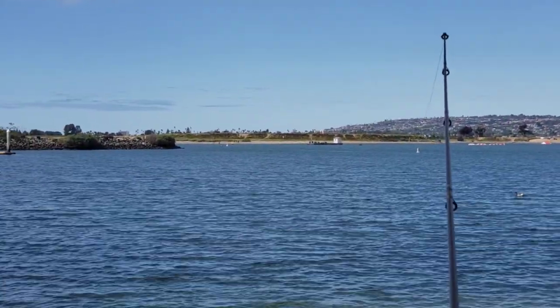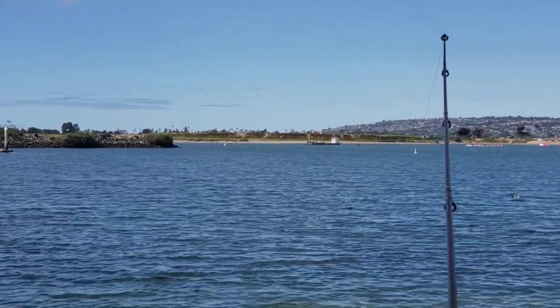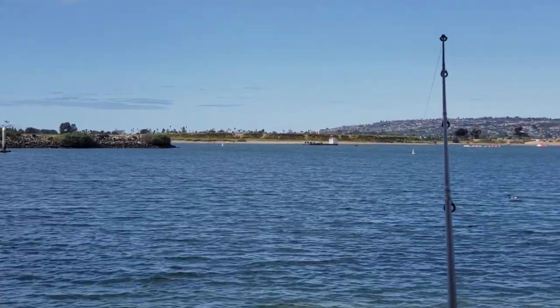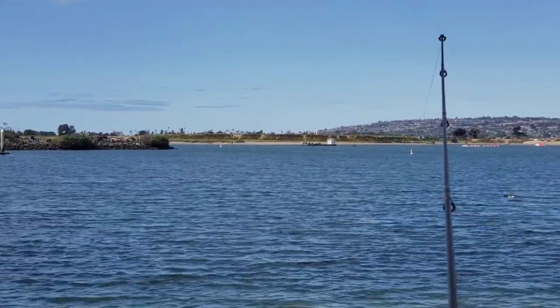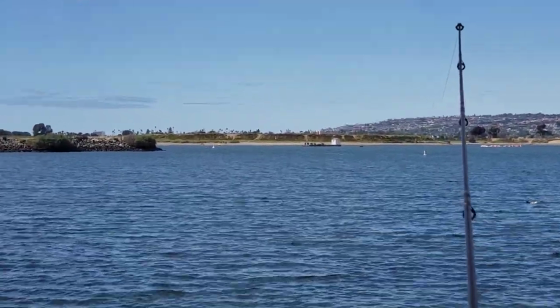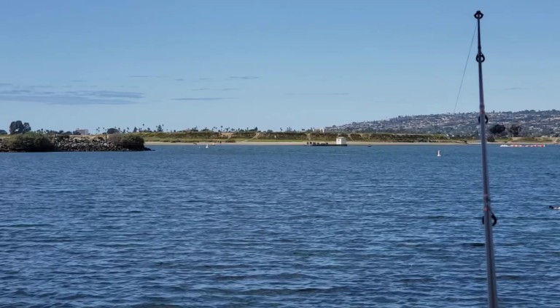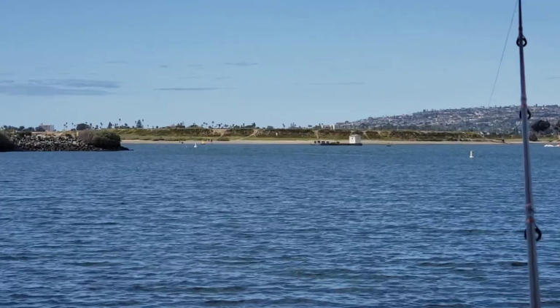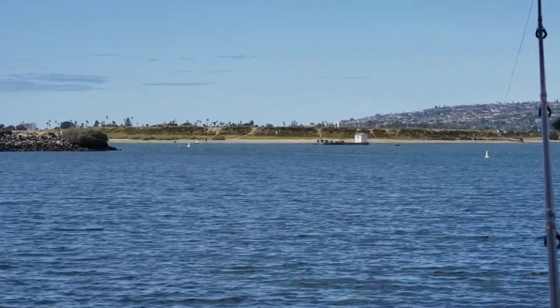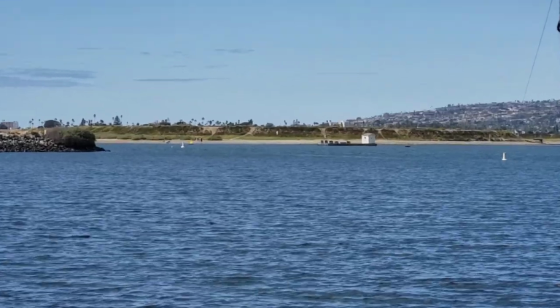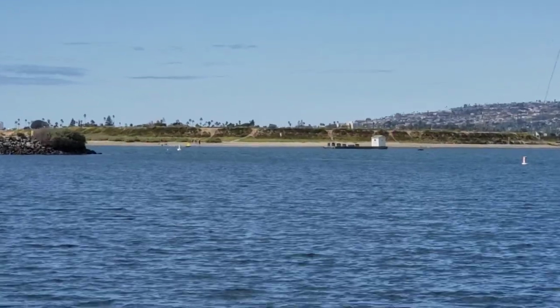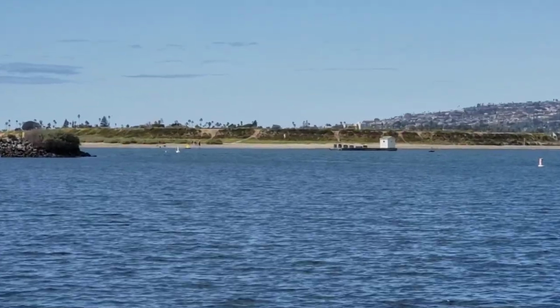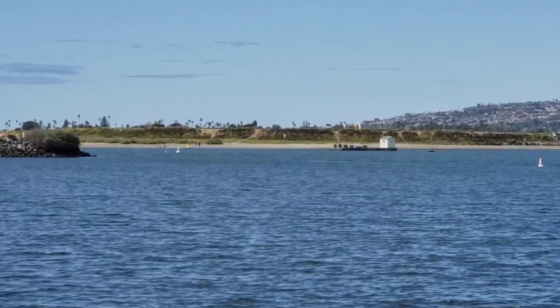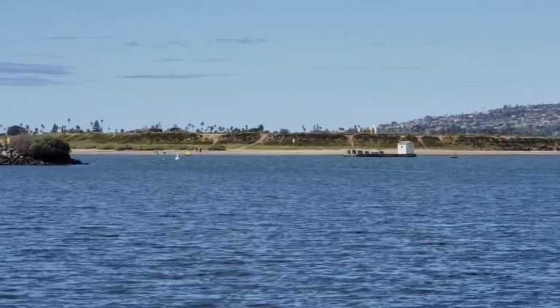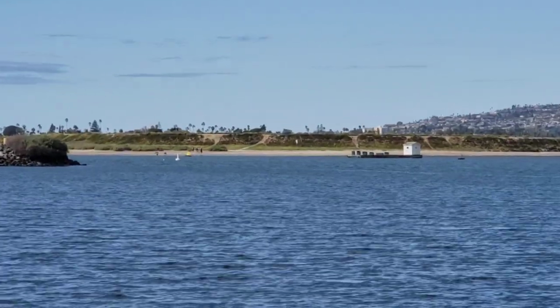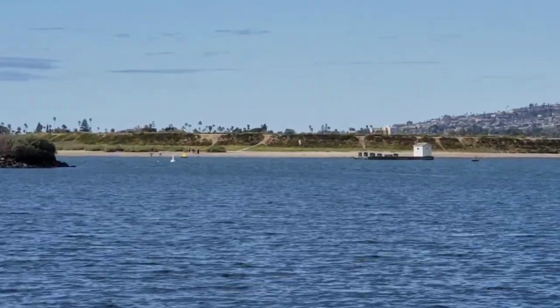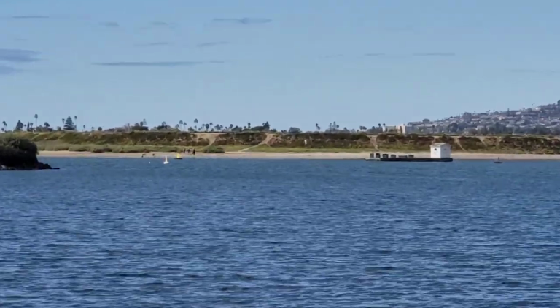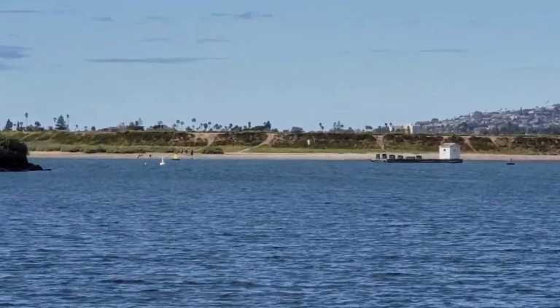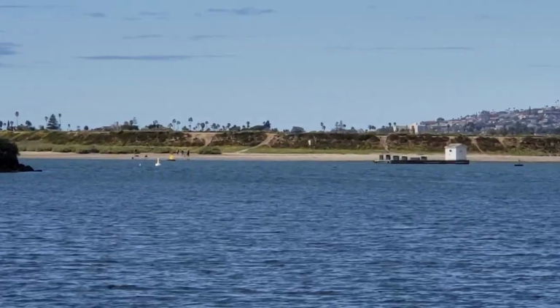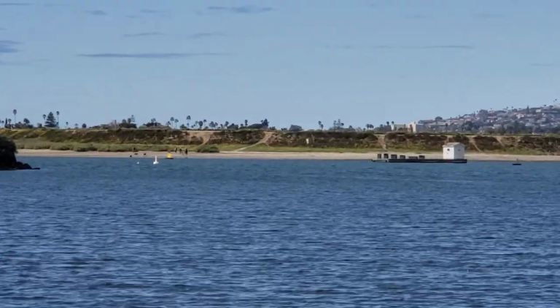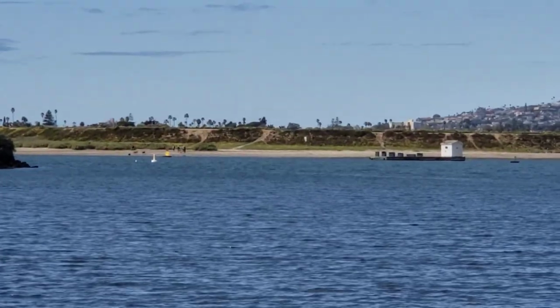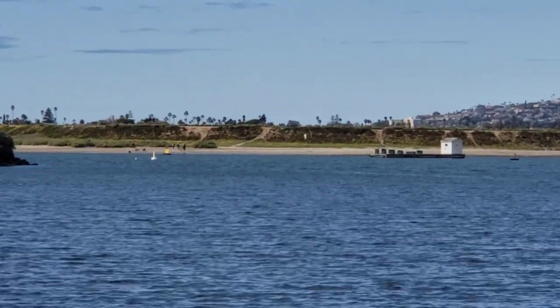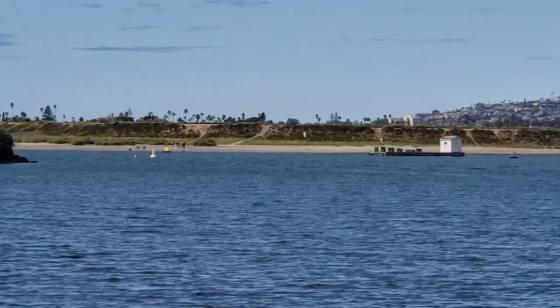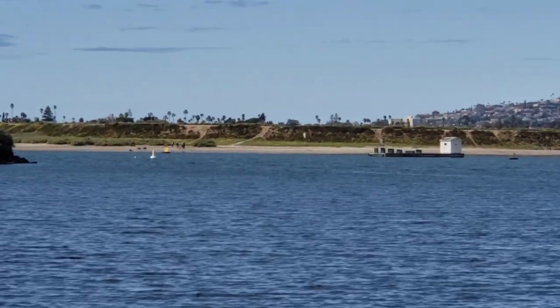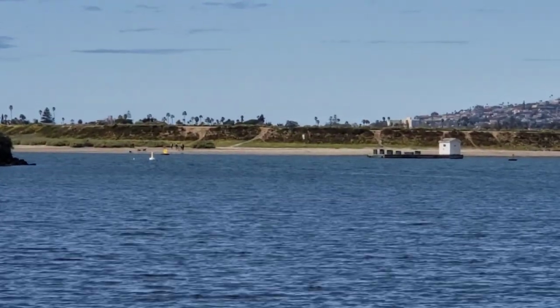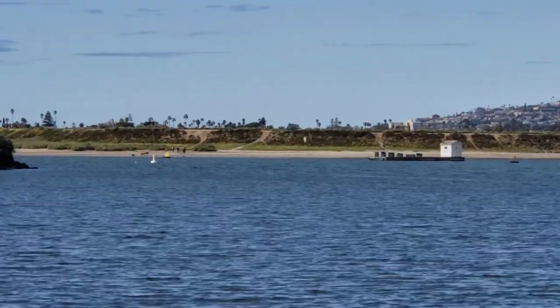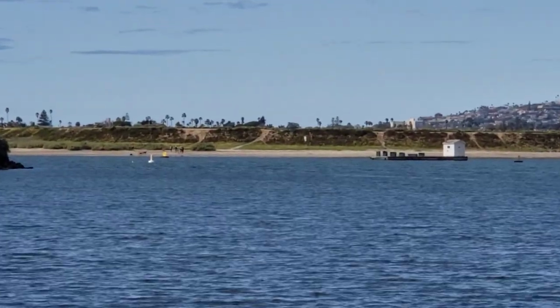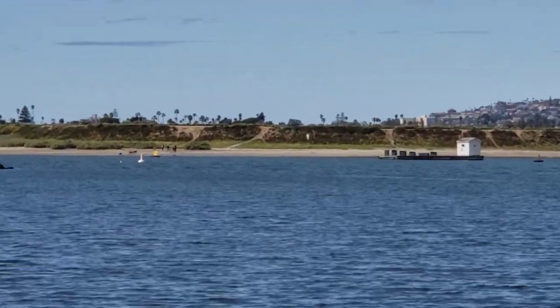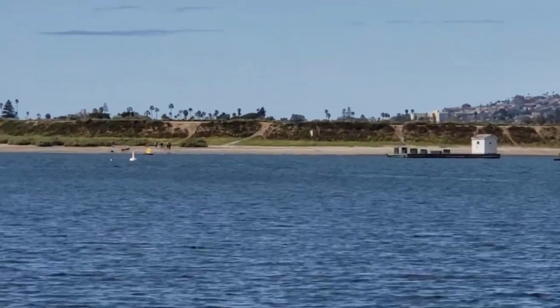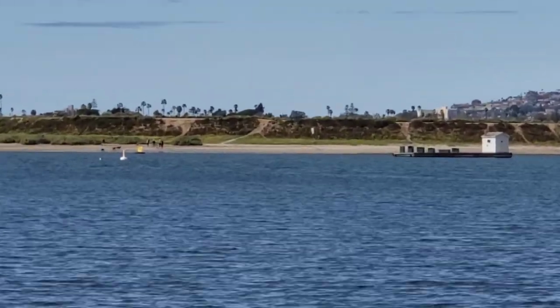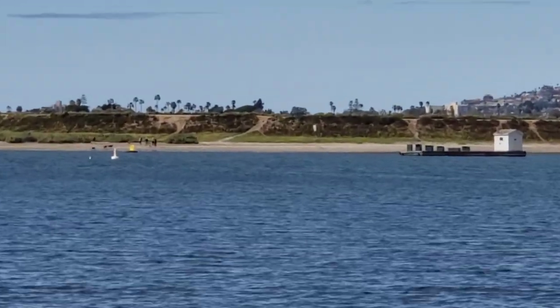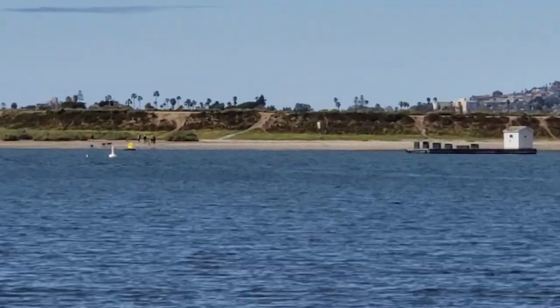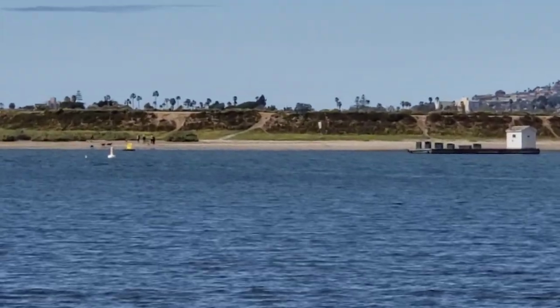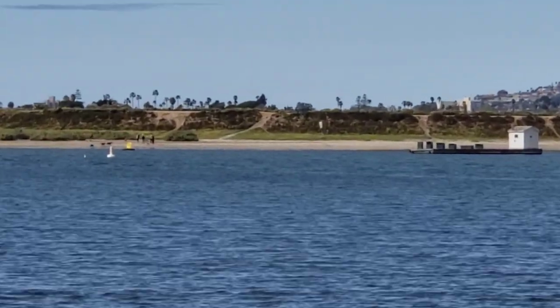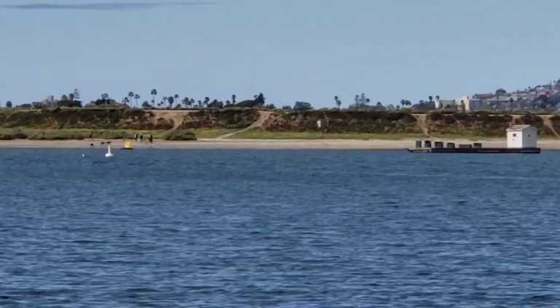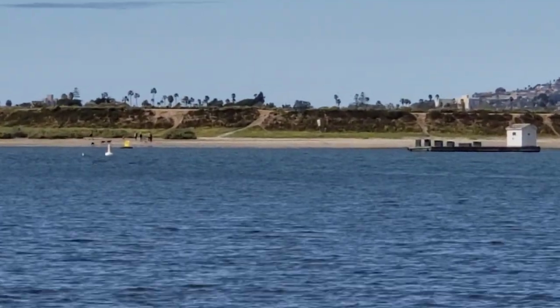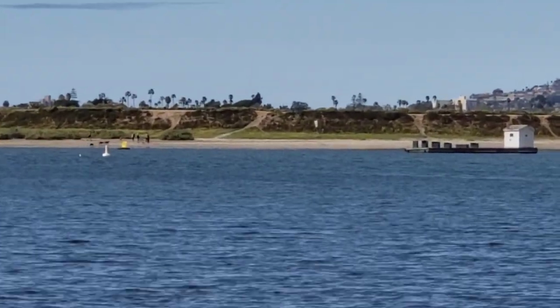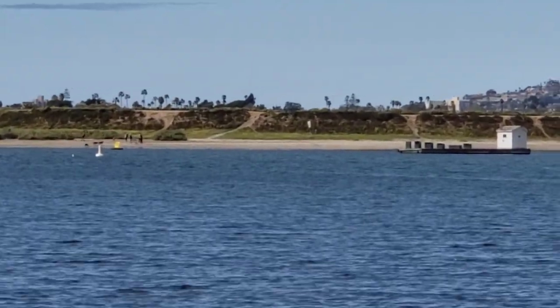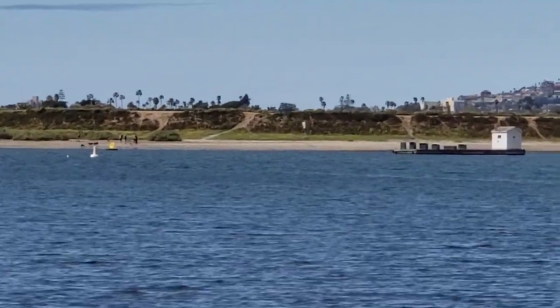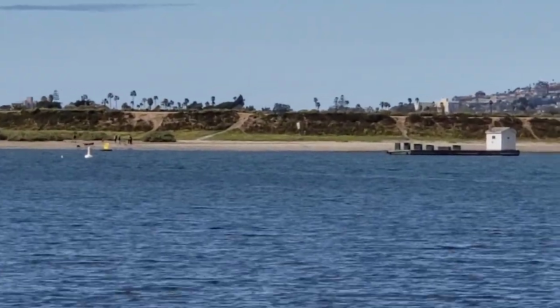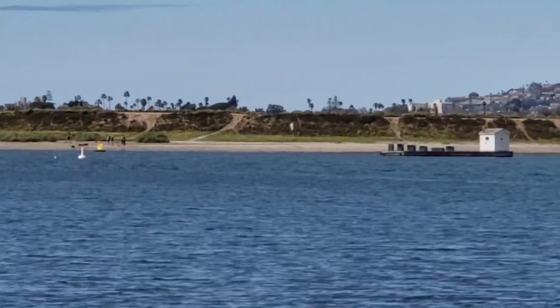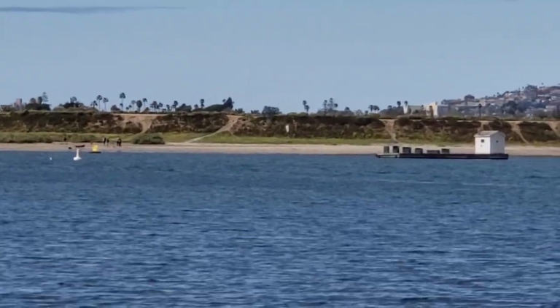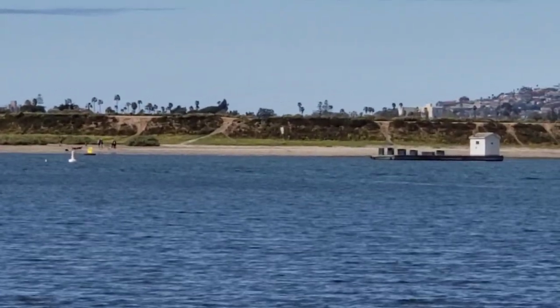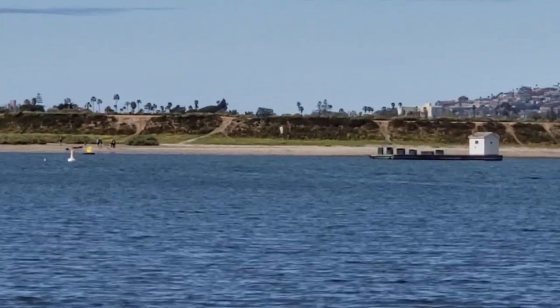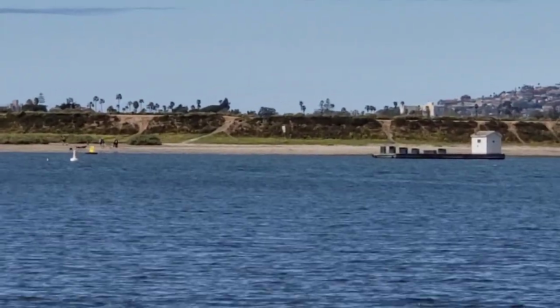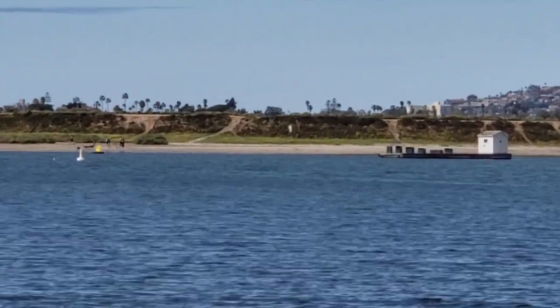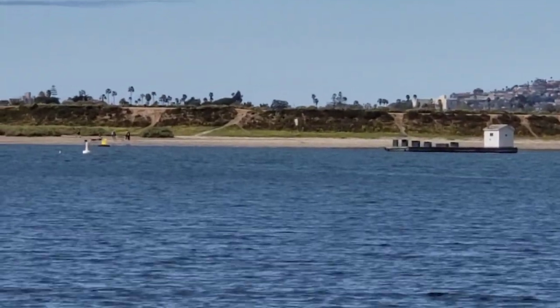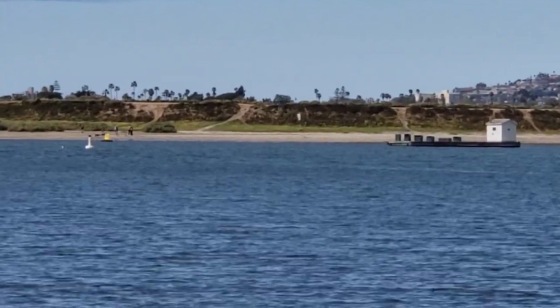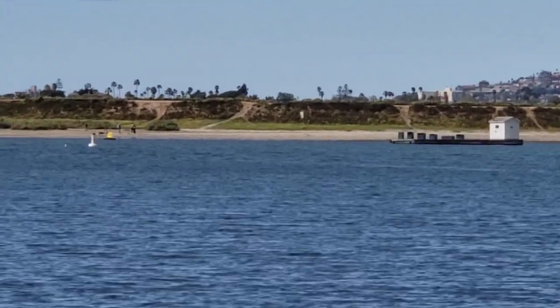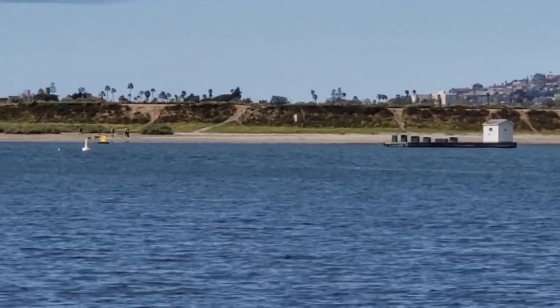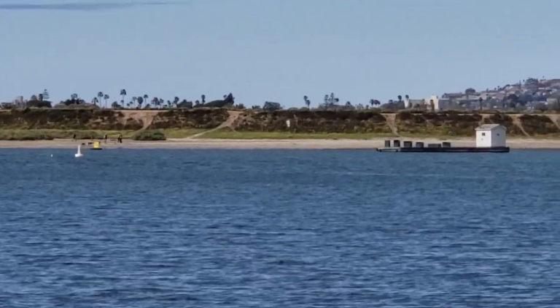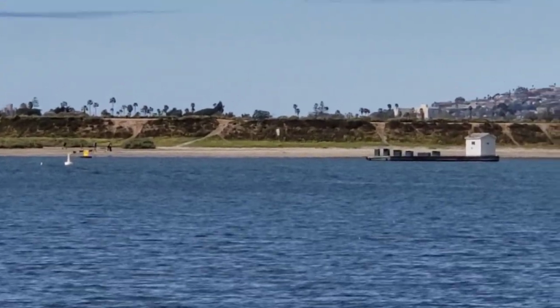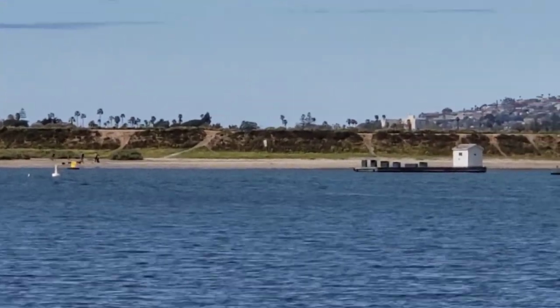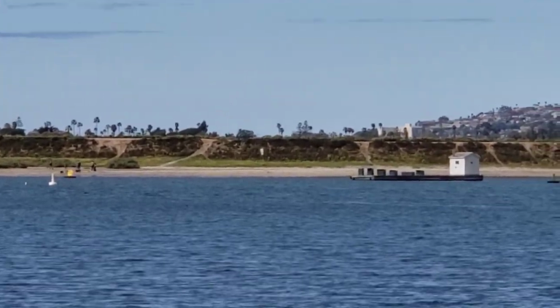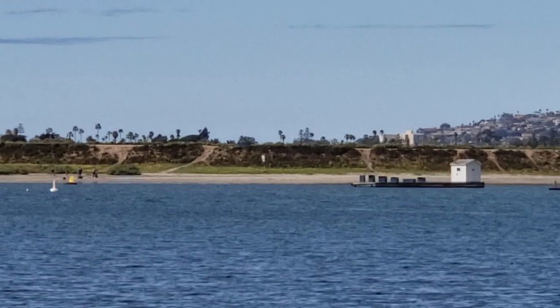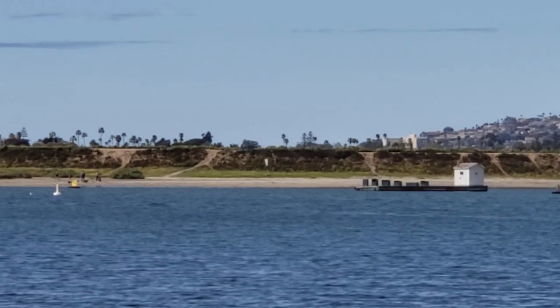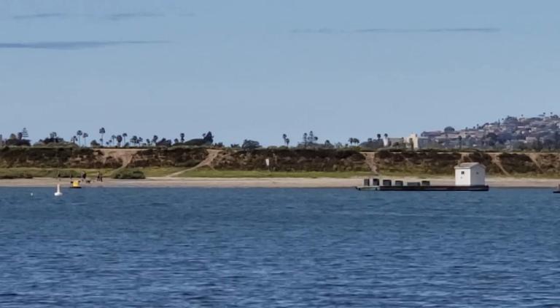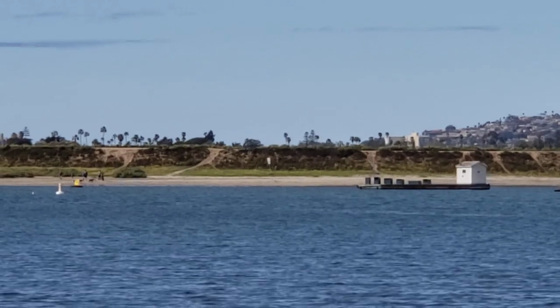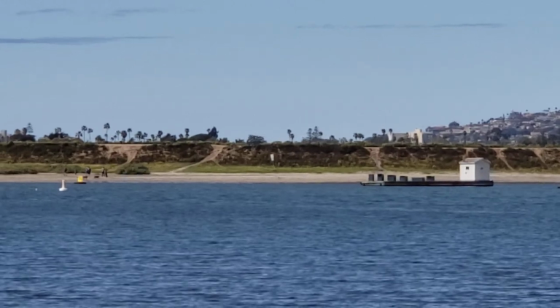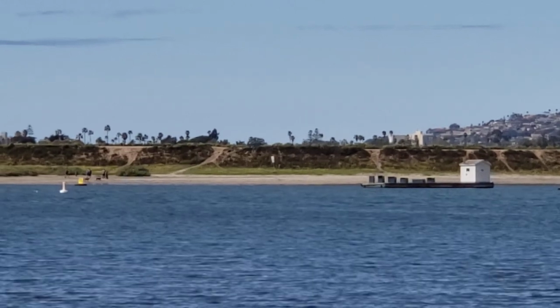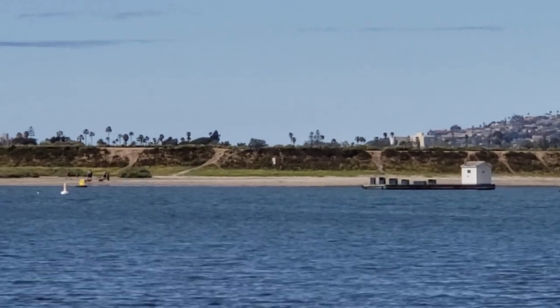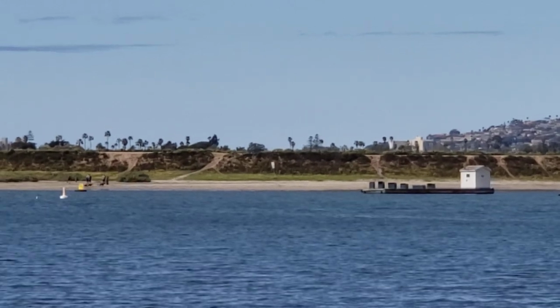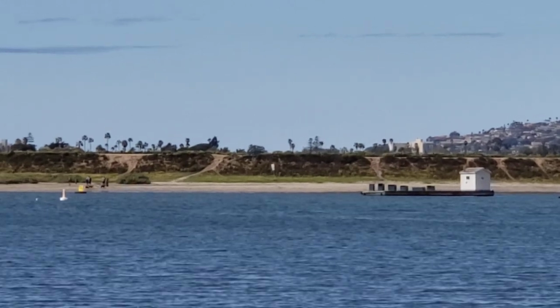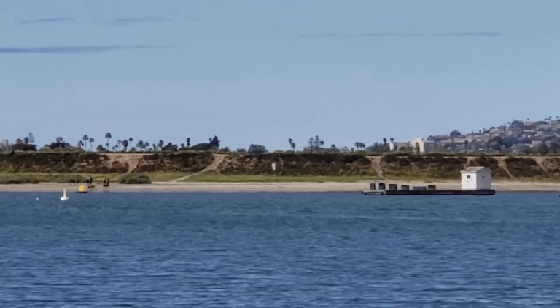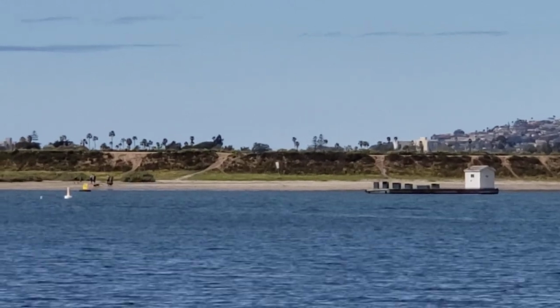This area is a dog park. You can take your dog and let them run around on the sand there. It's voted one of the best in America.